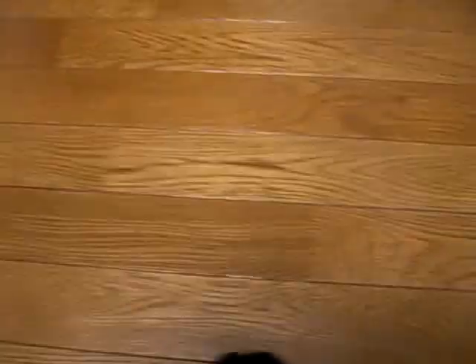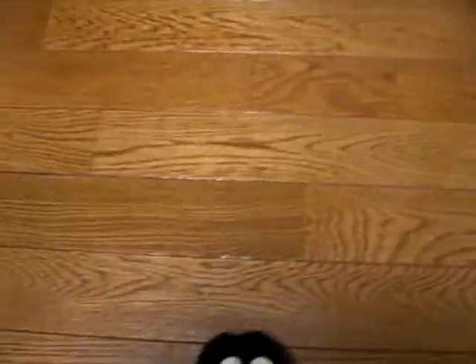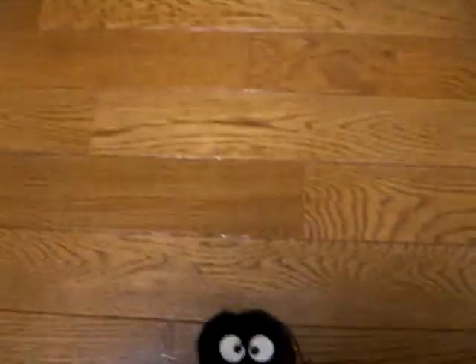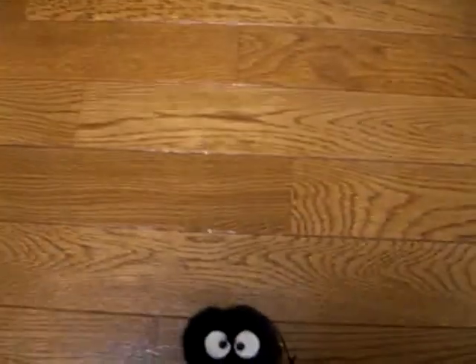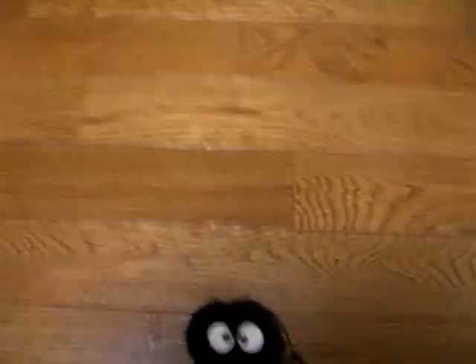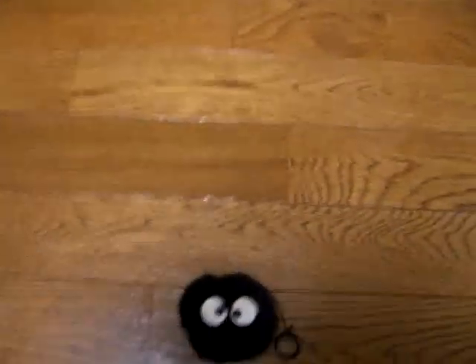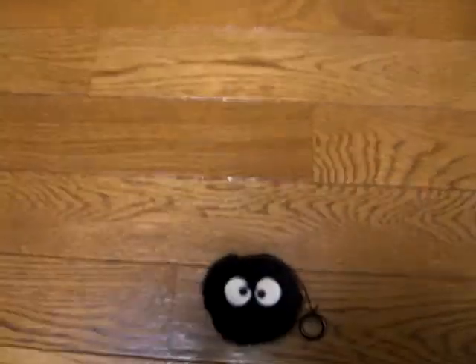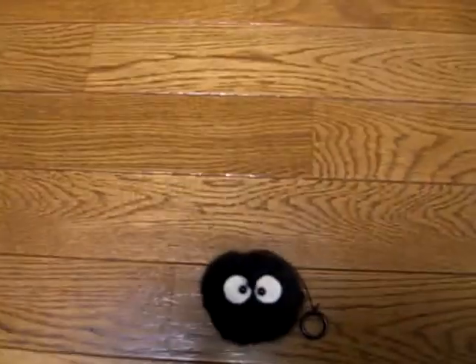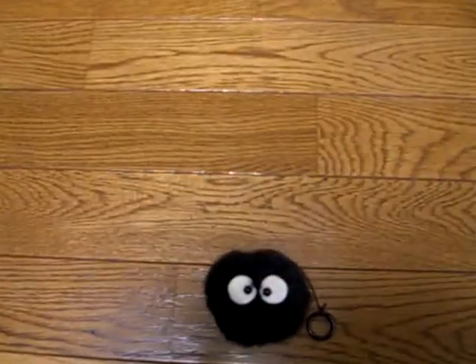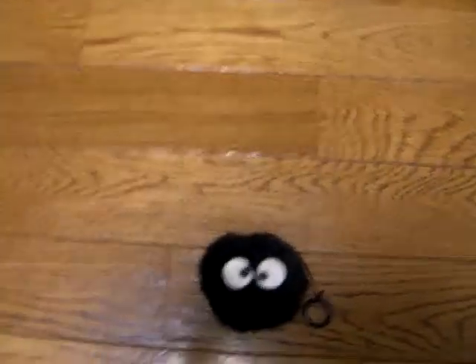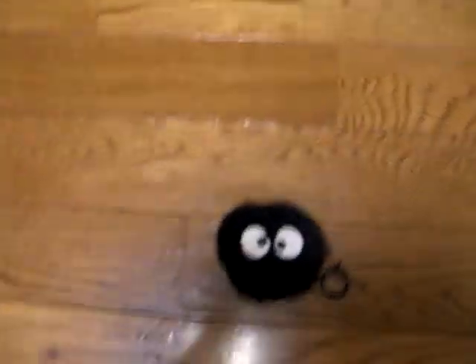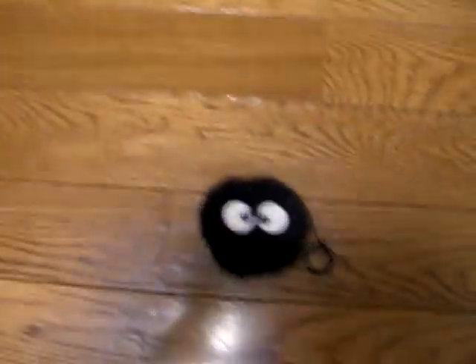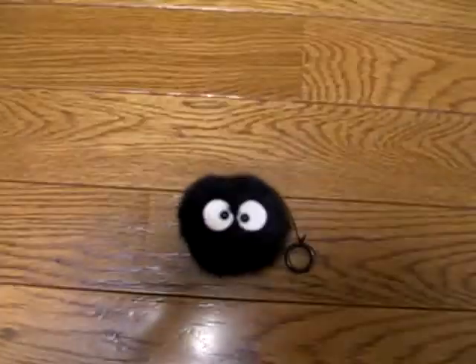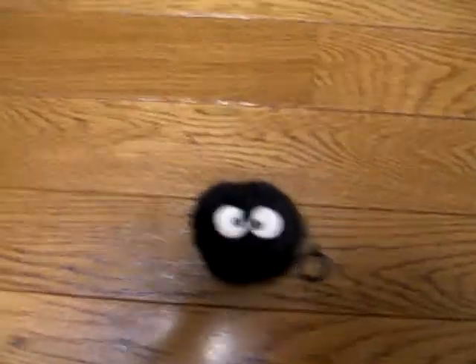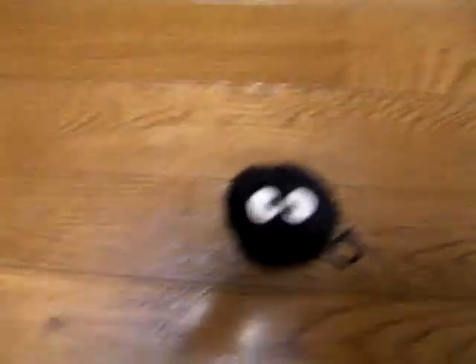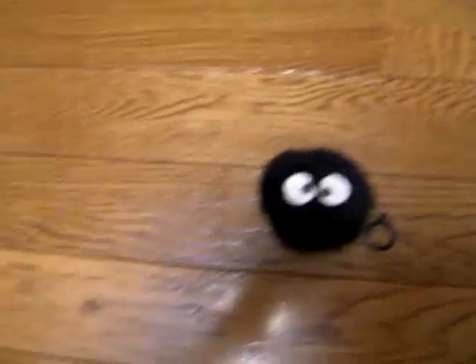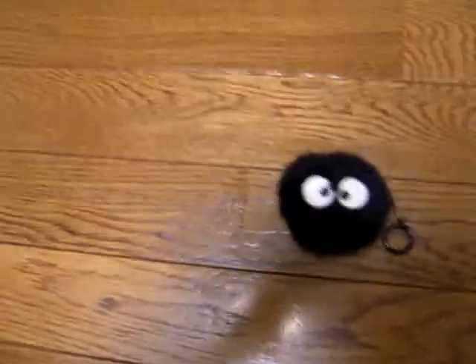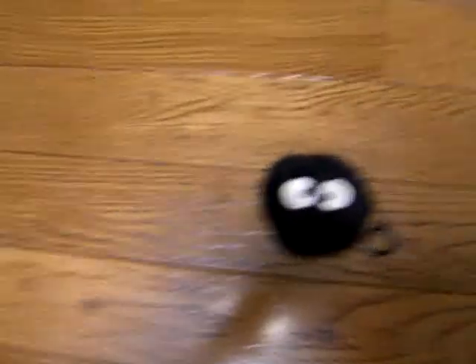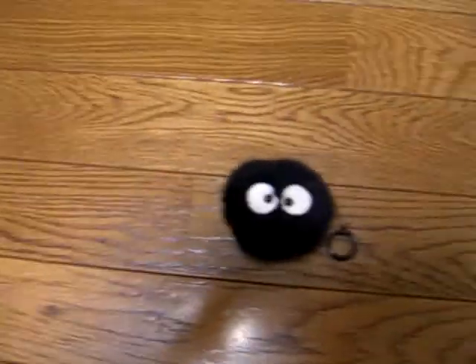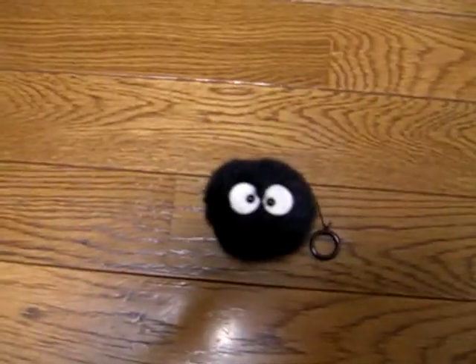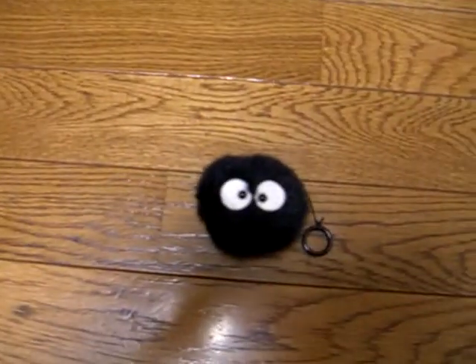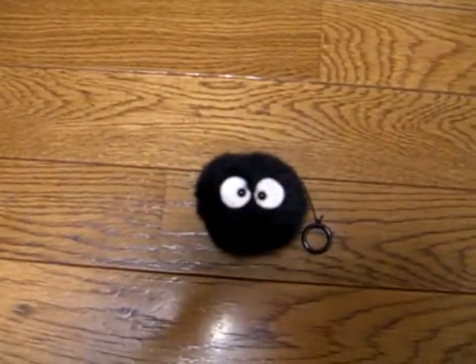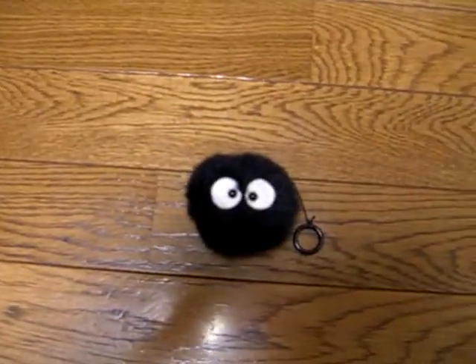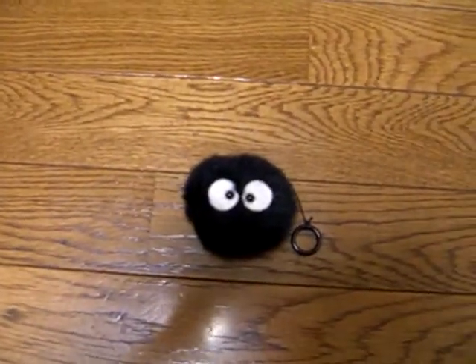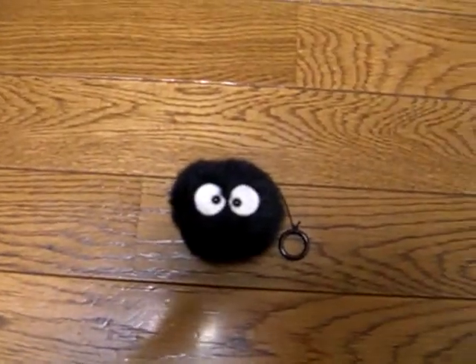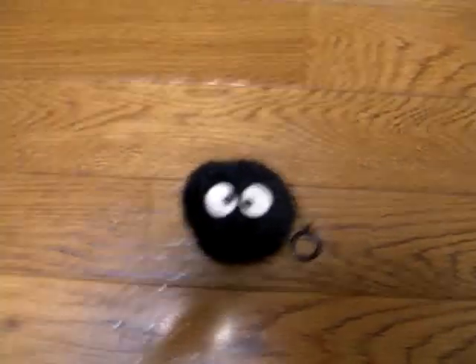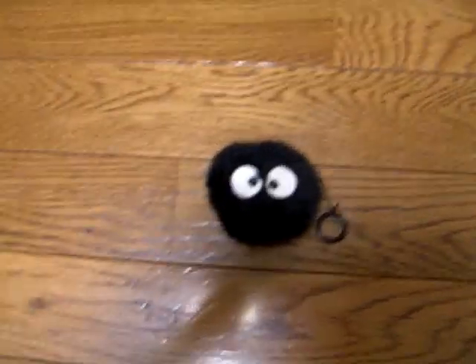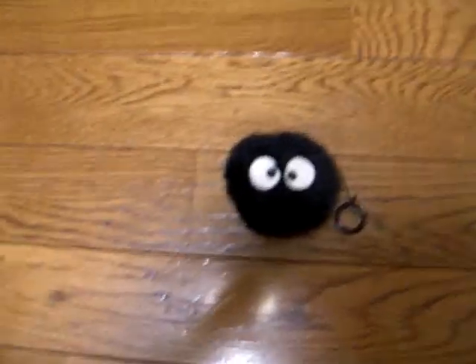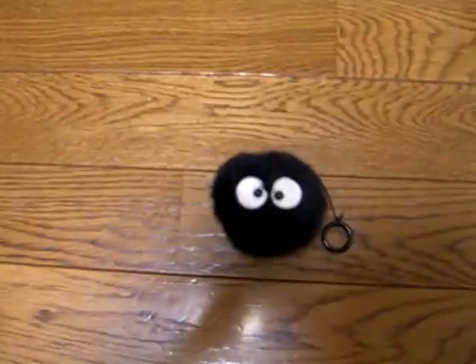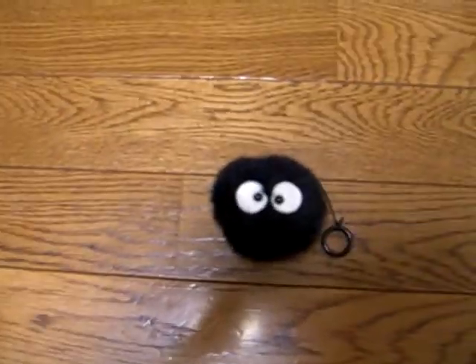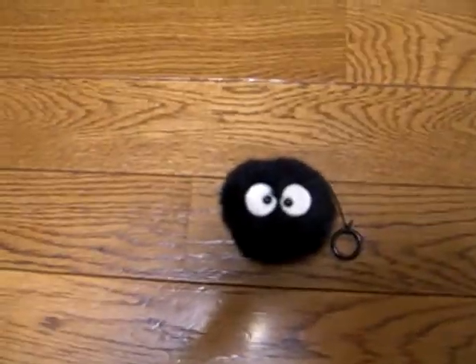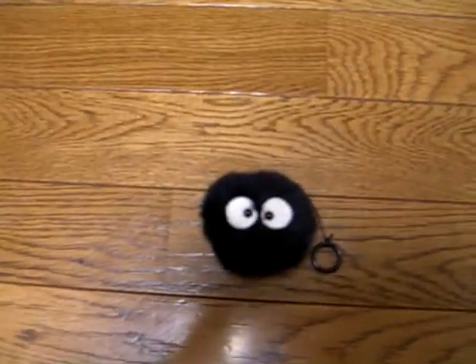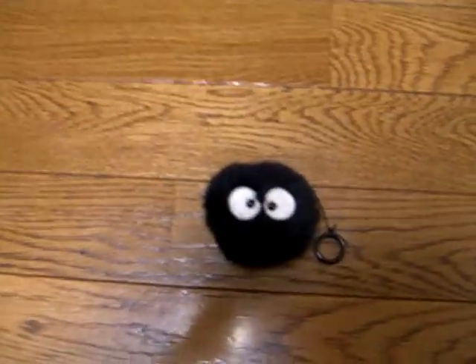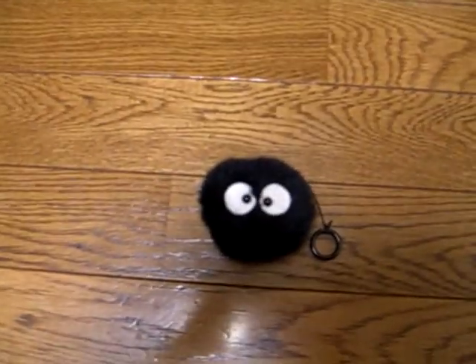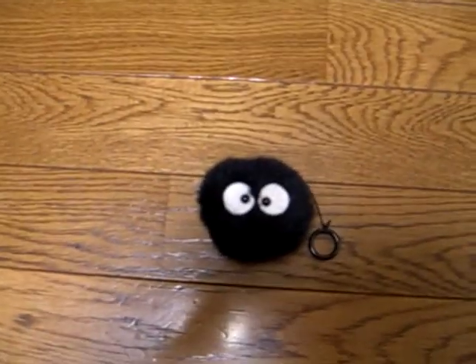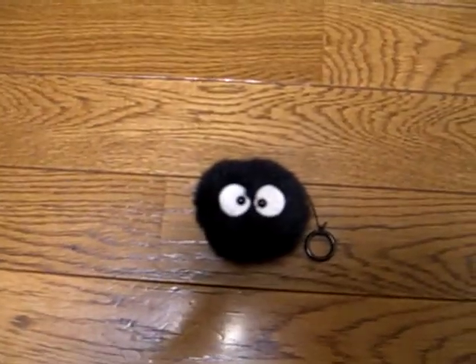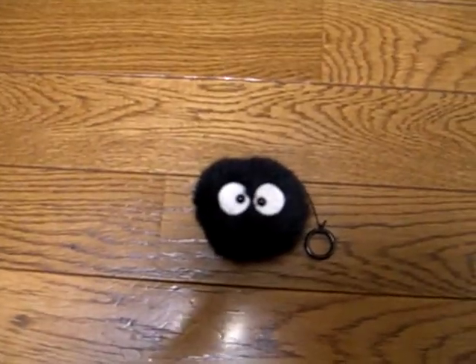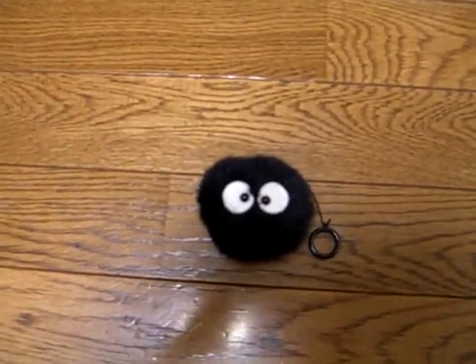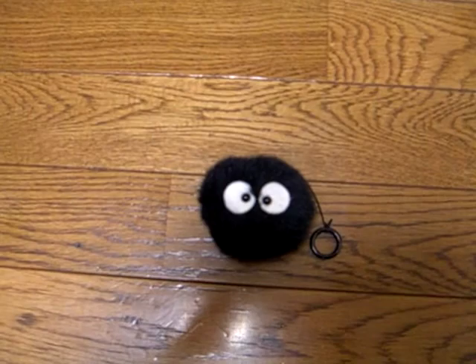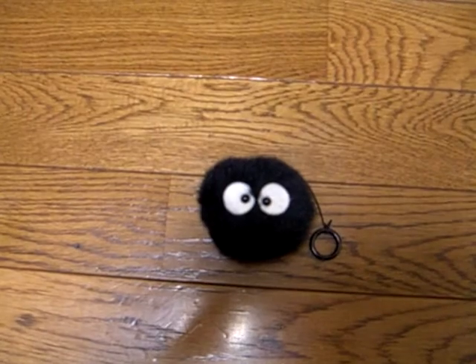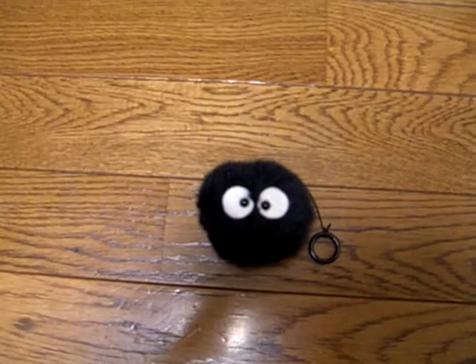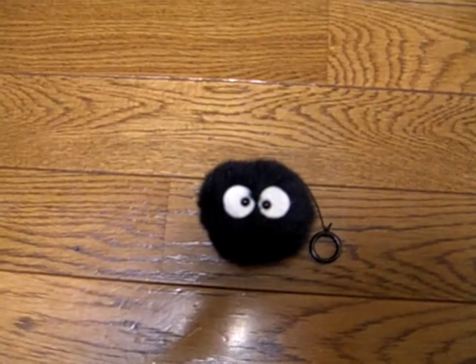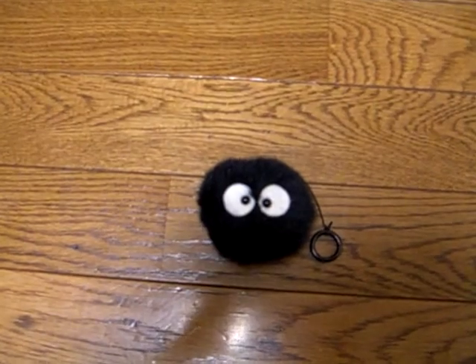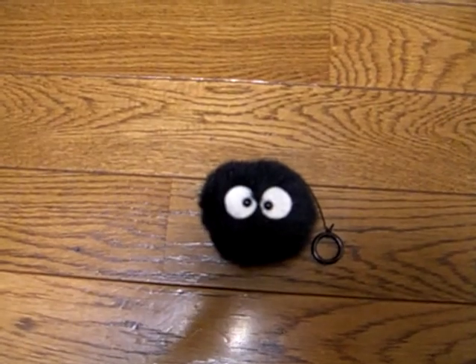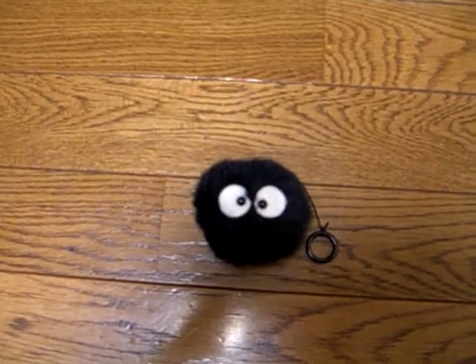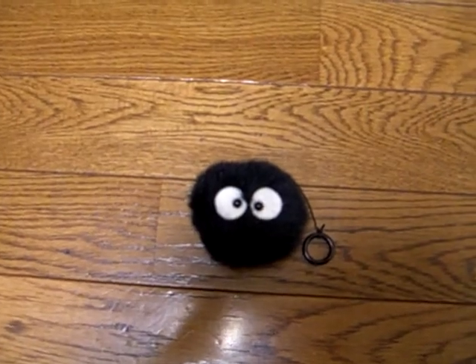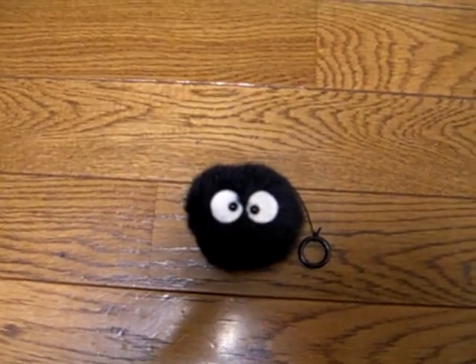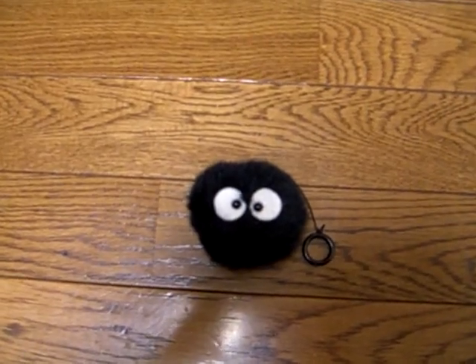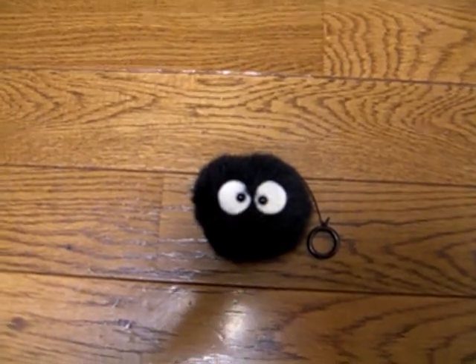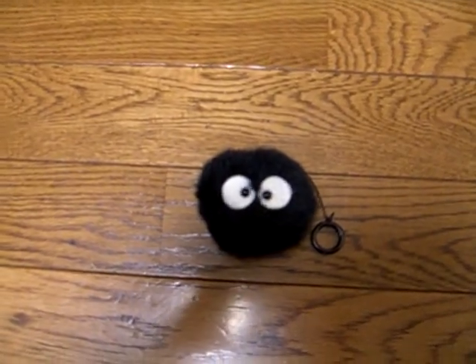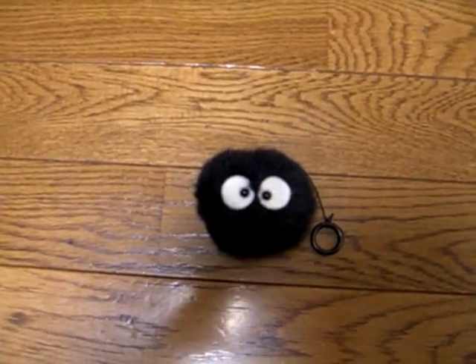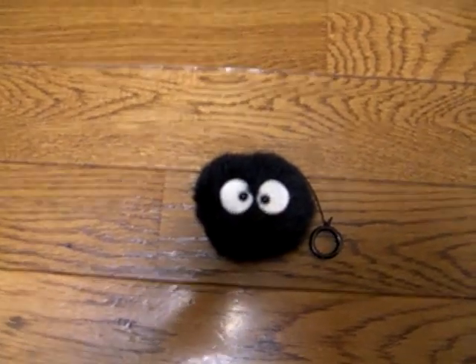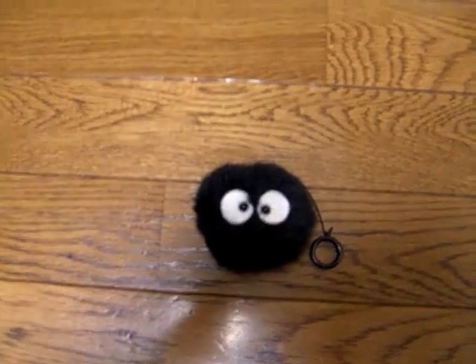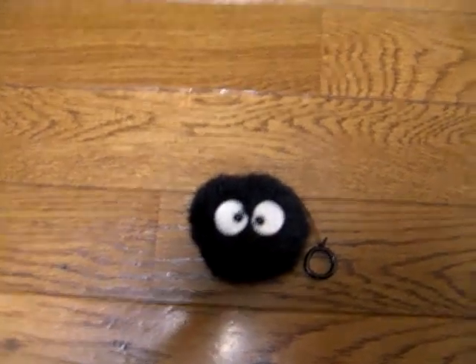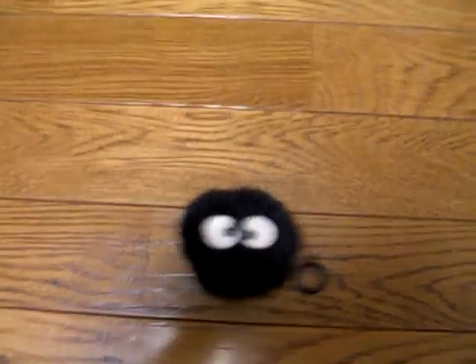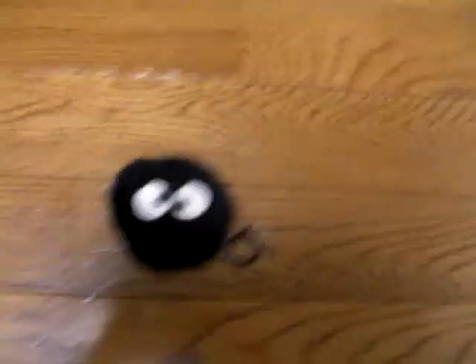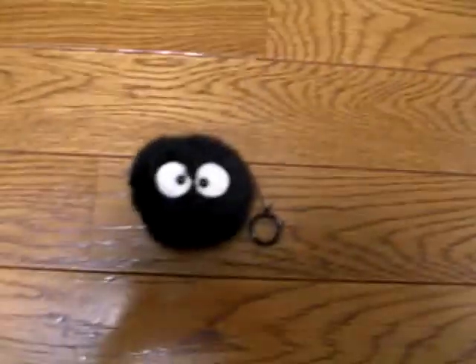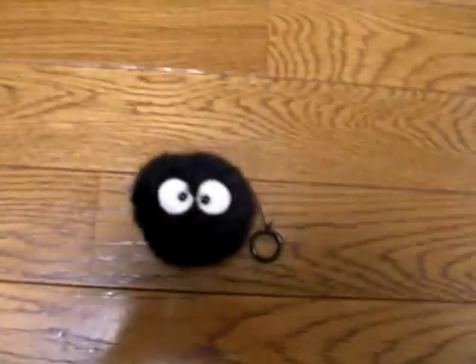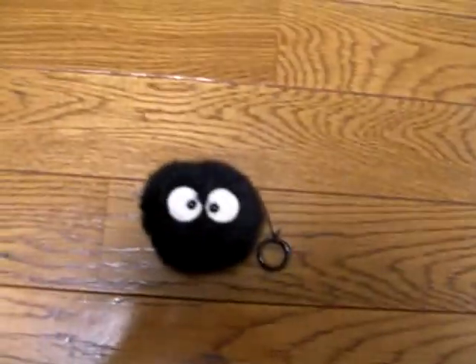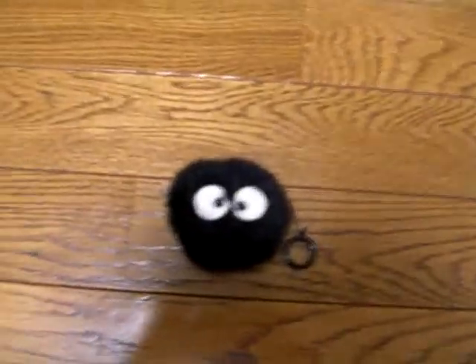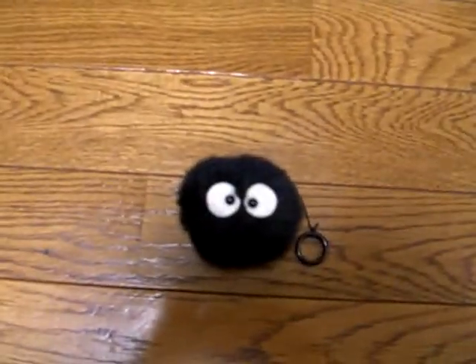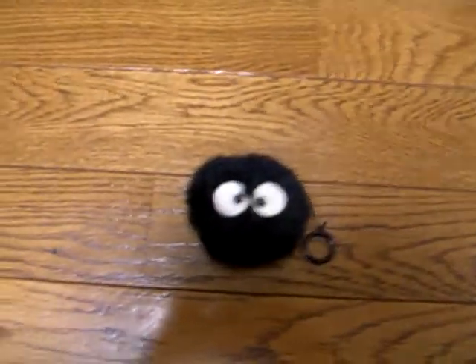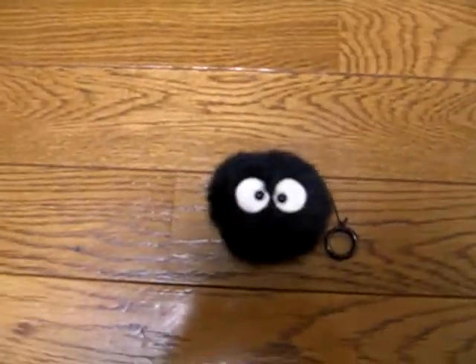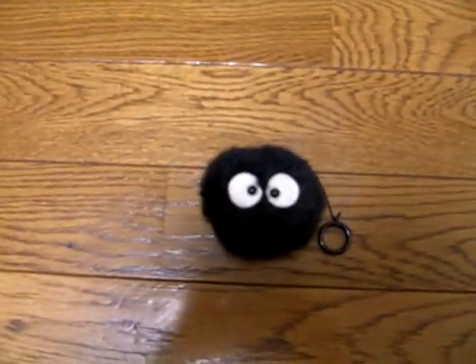Wee bro, what's up man? So anyways, this is the Ghibli toy that I got from the Ghibli Museum.